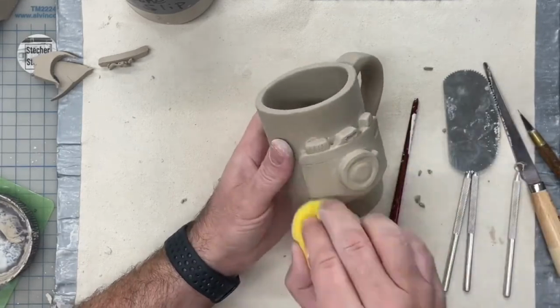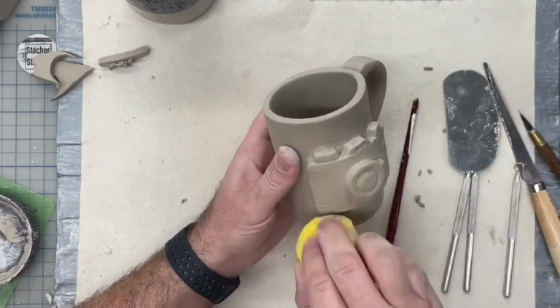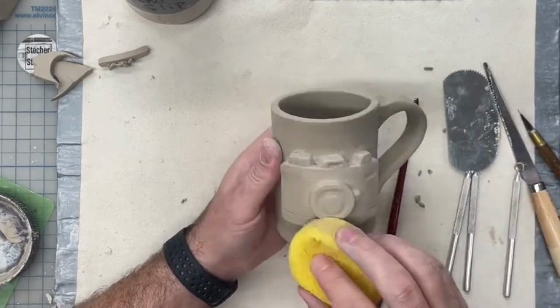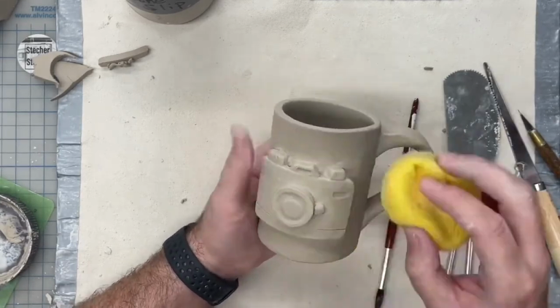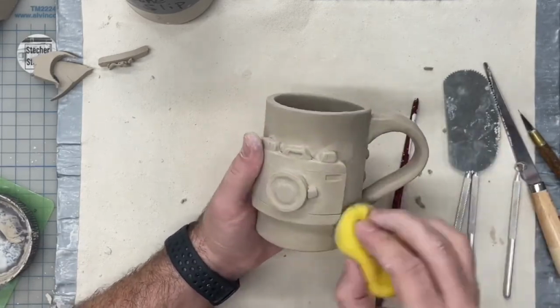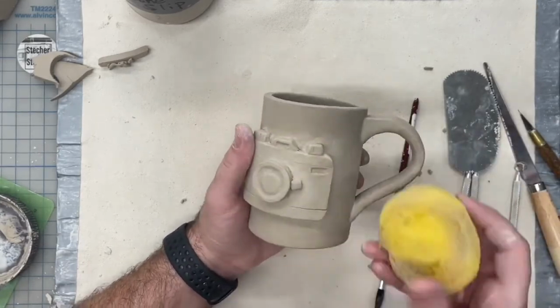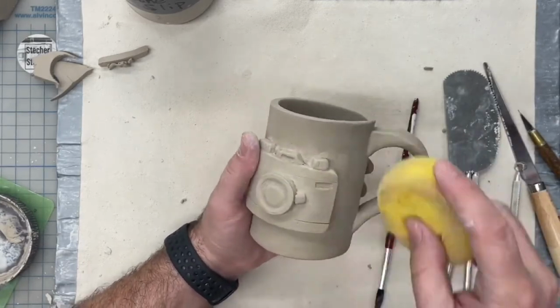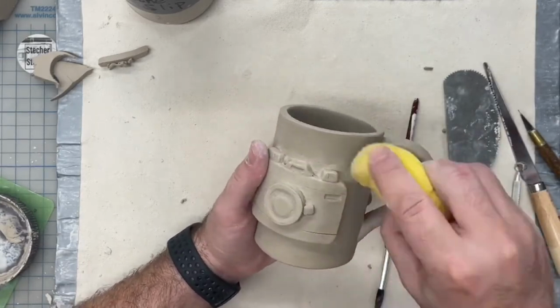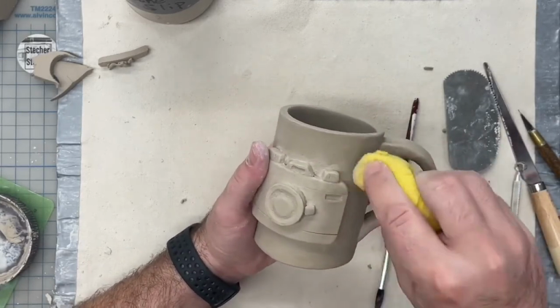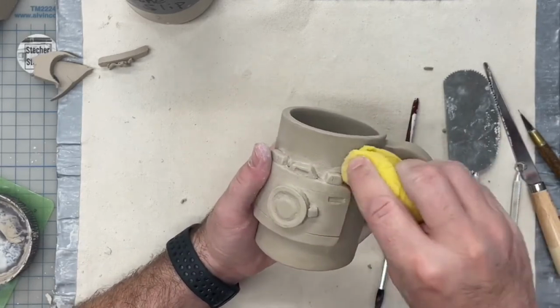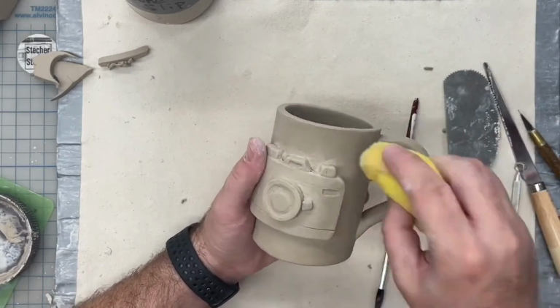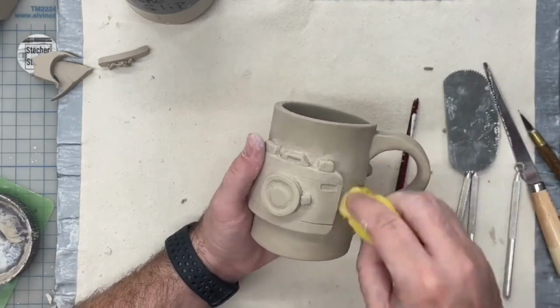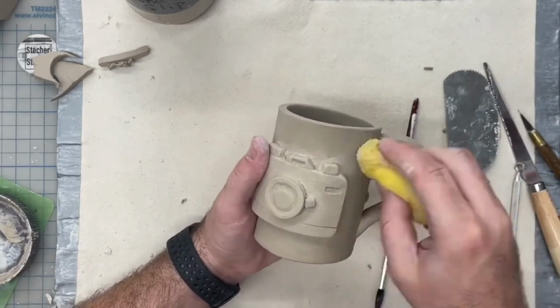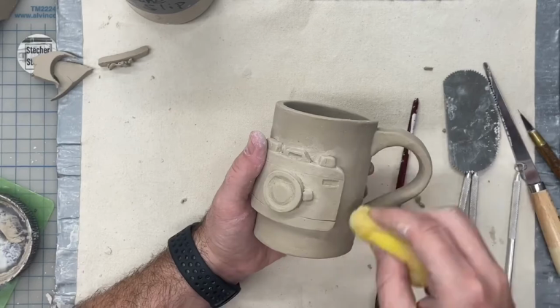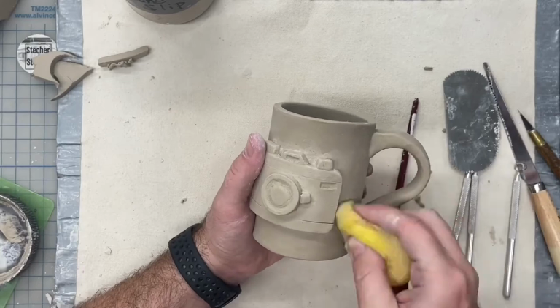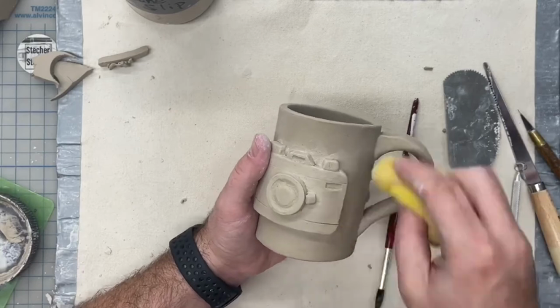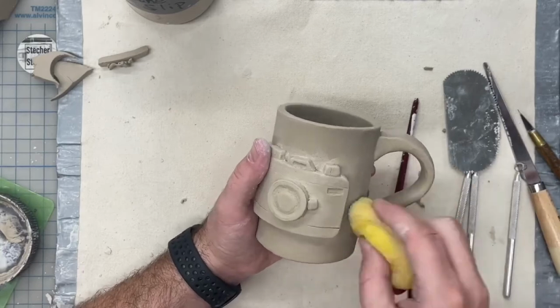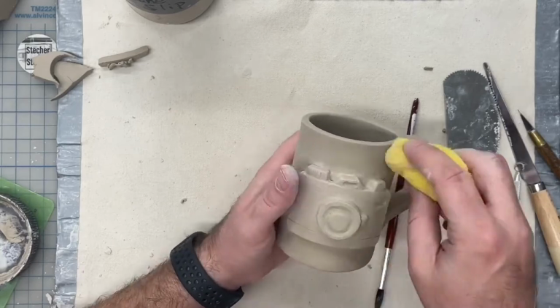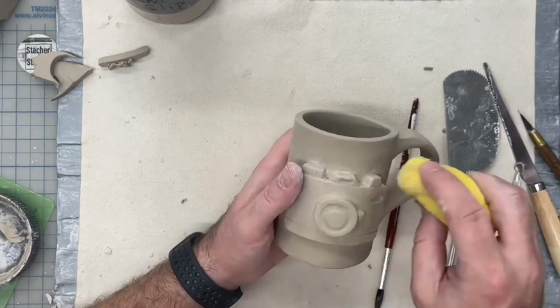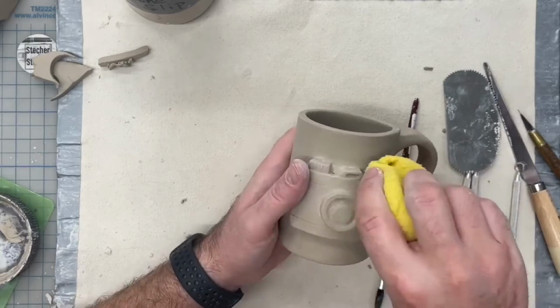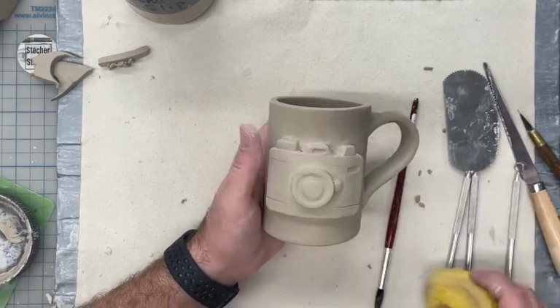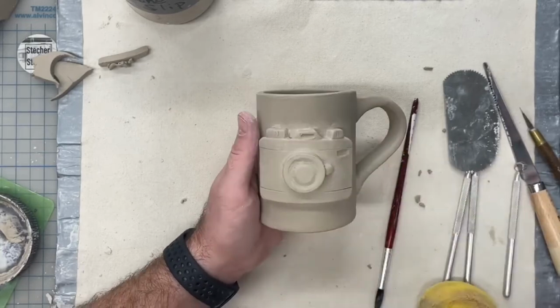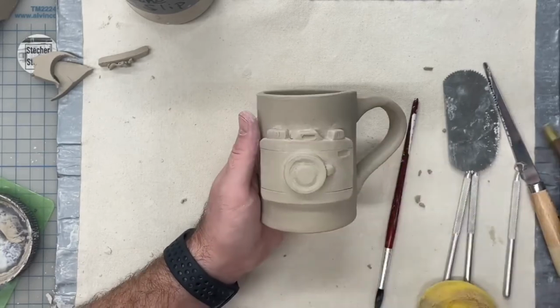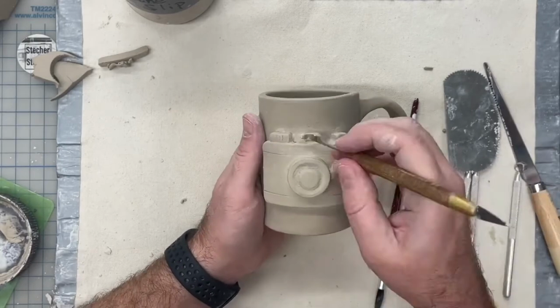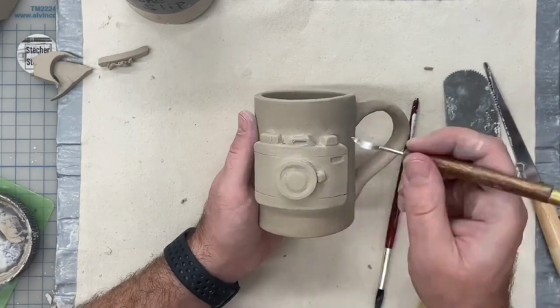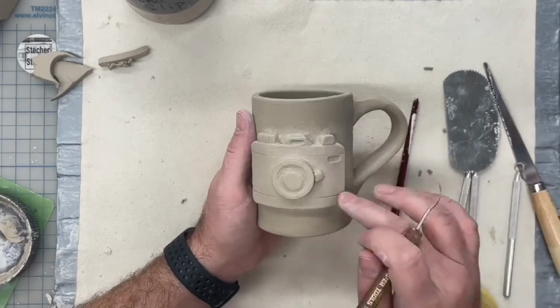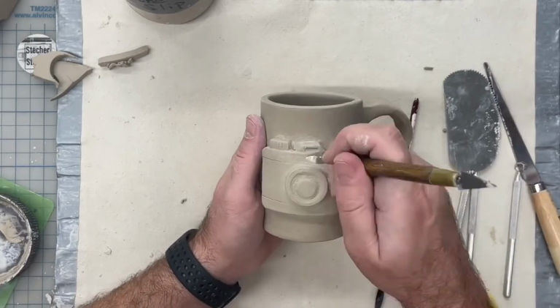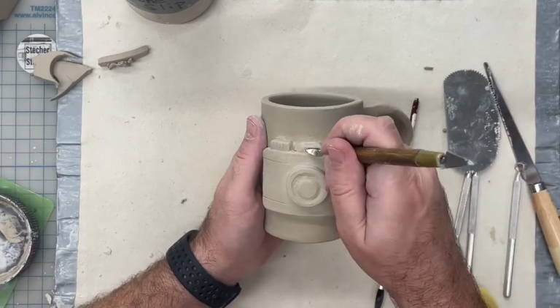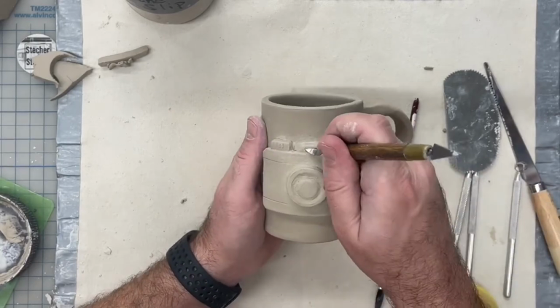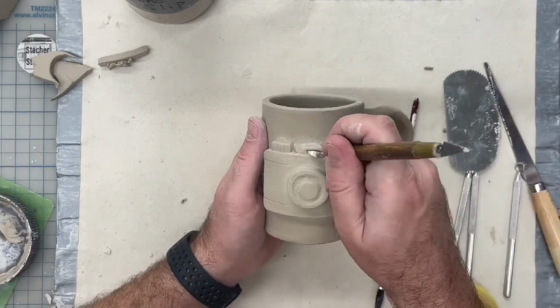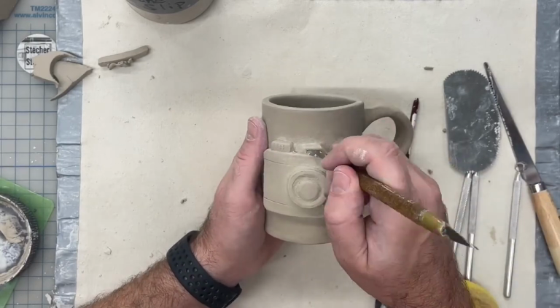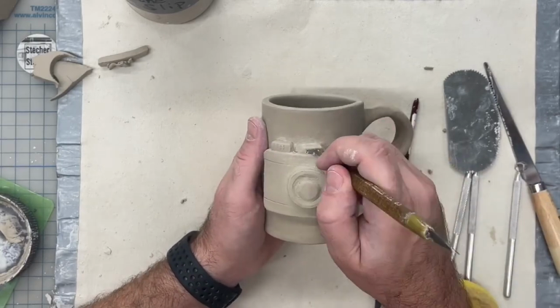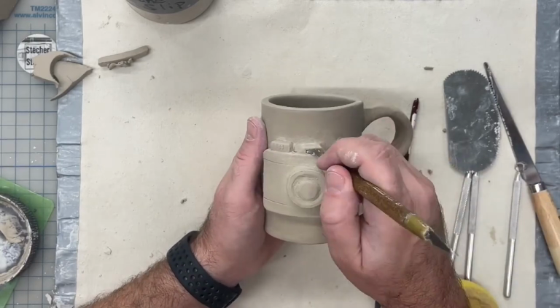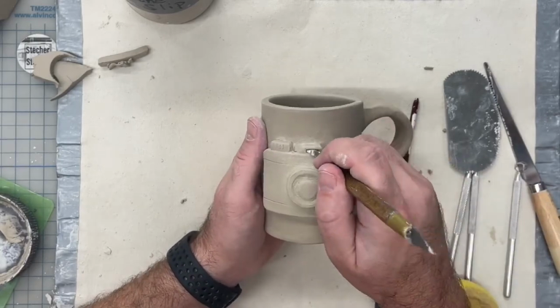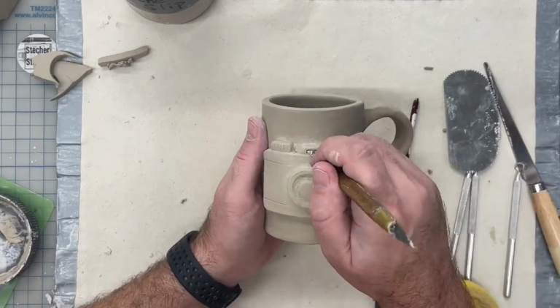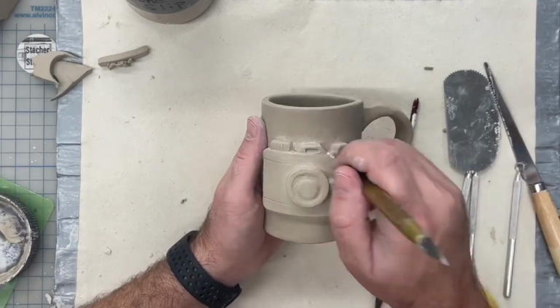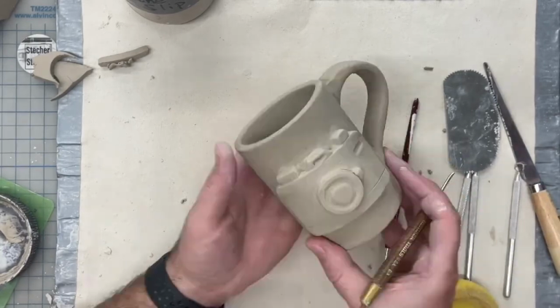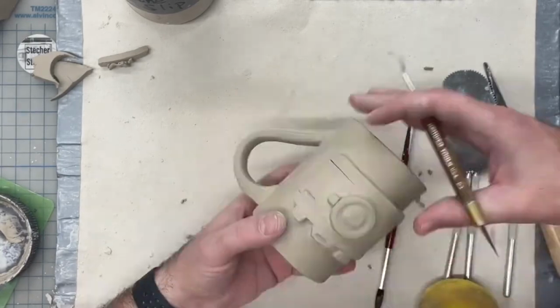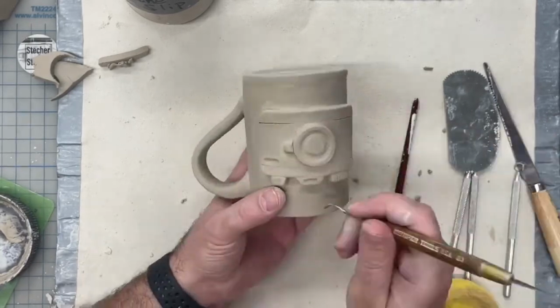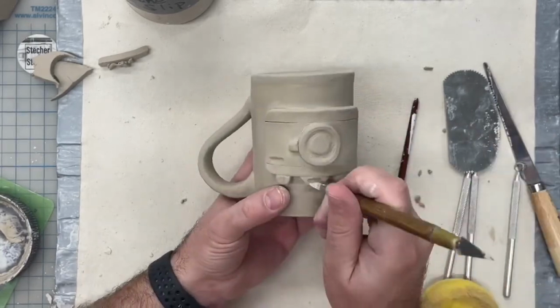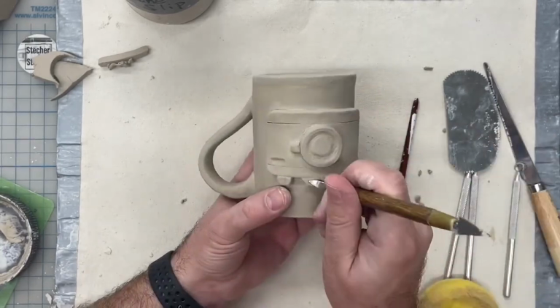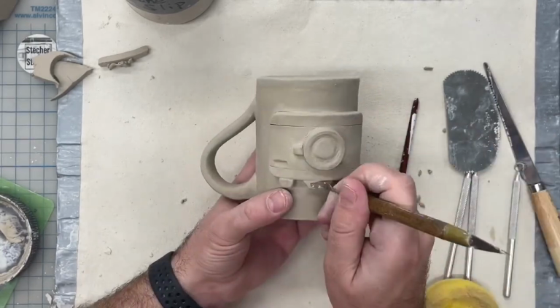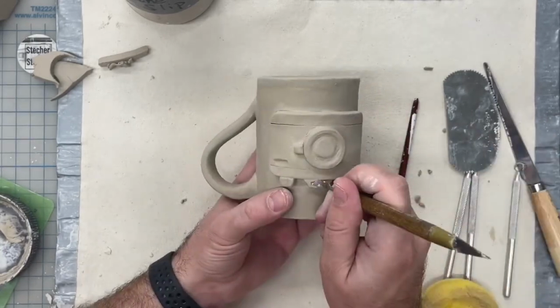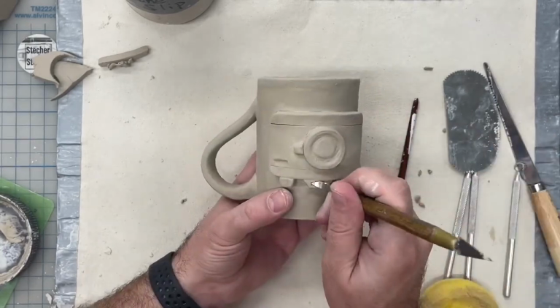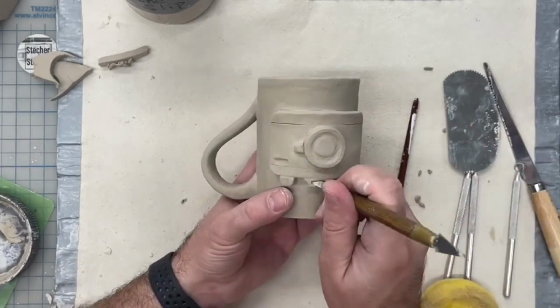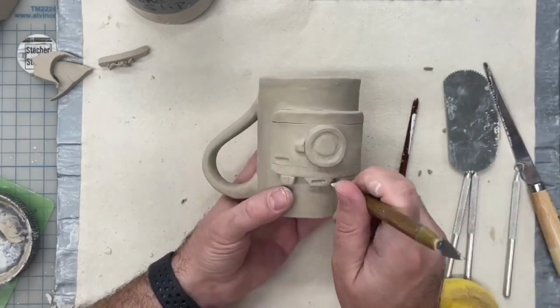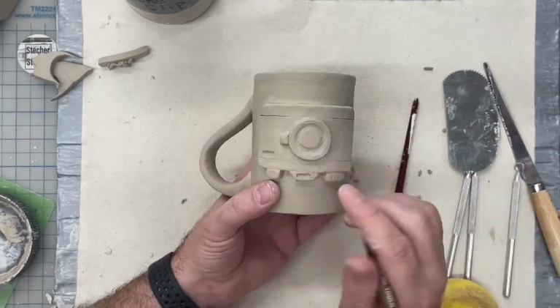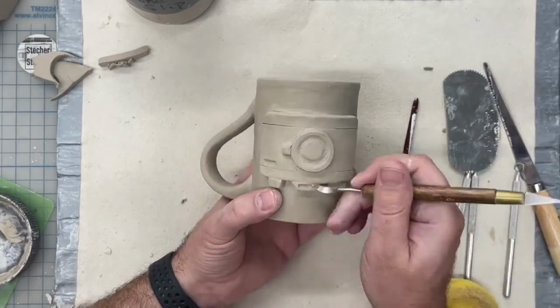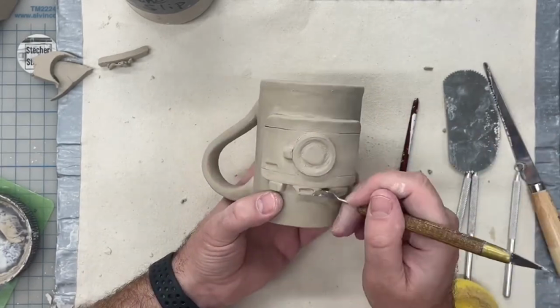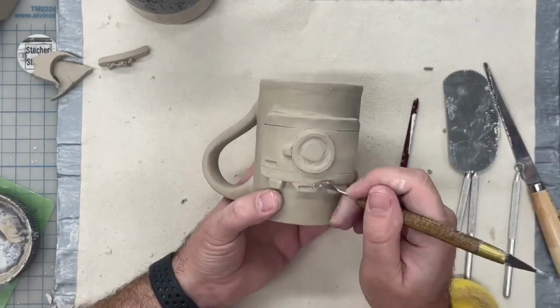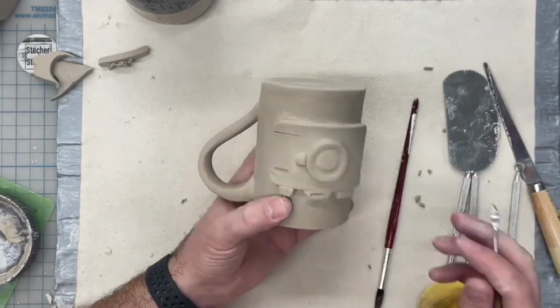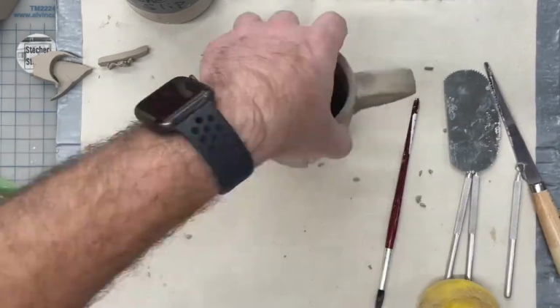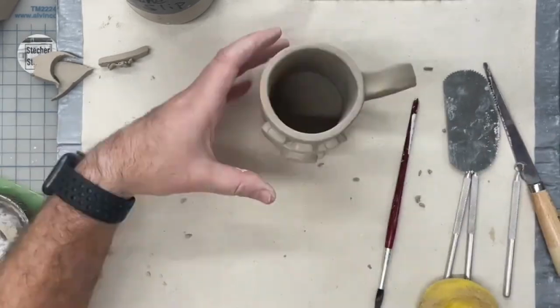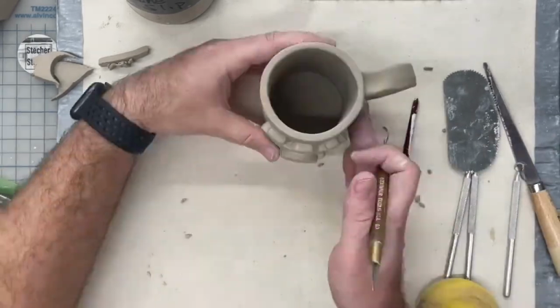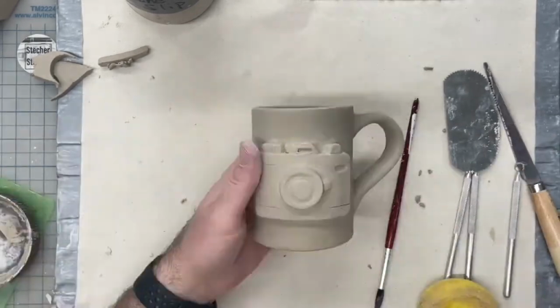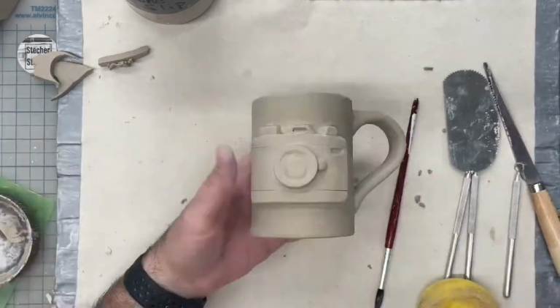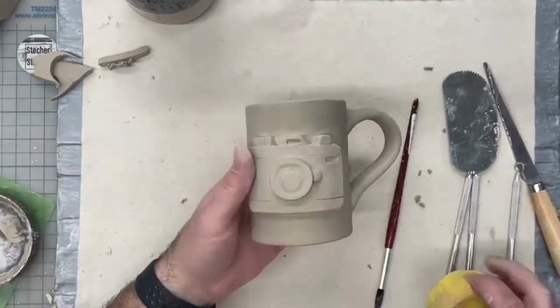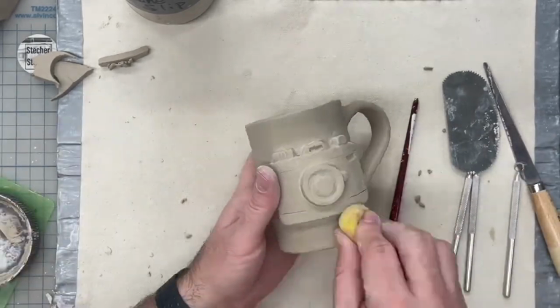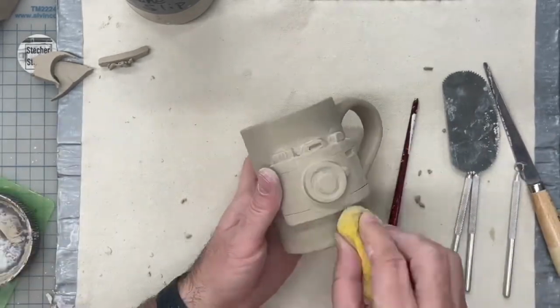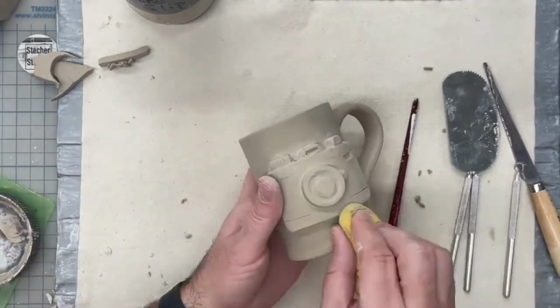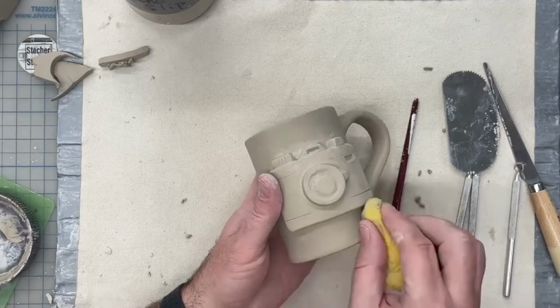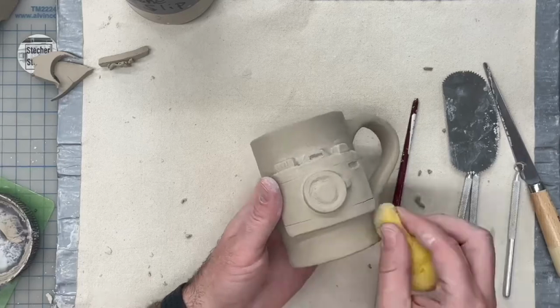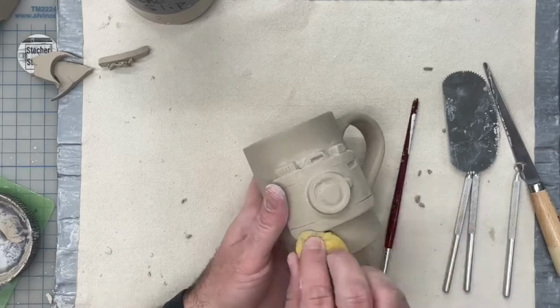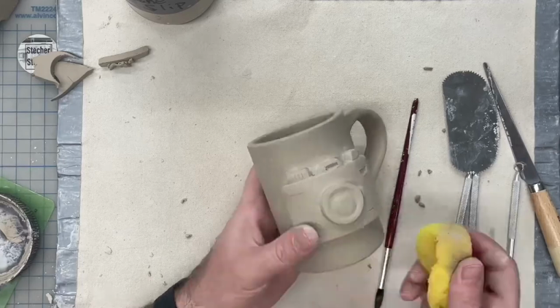Last thing, I'm going to refine my work and clean everything up with a sponge and a cleanup tool.